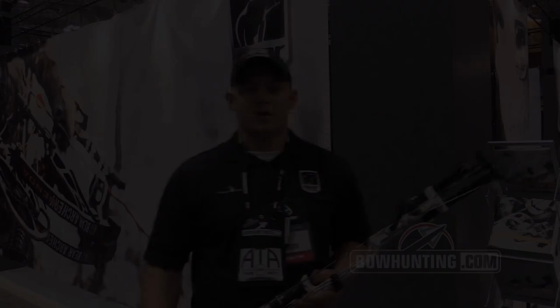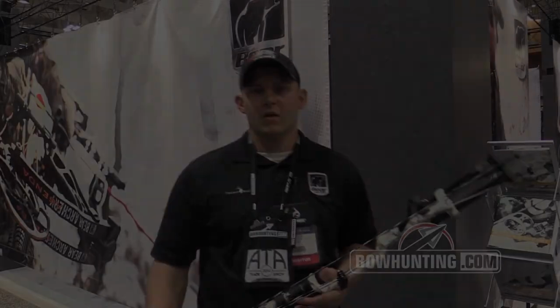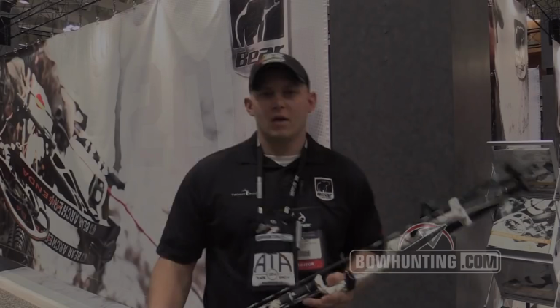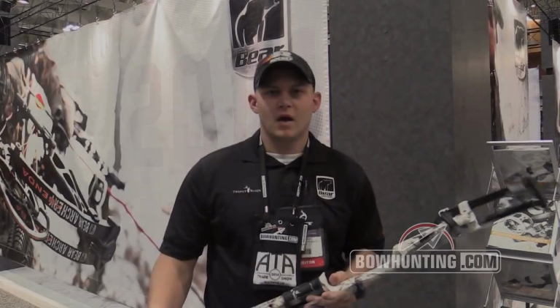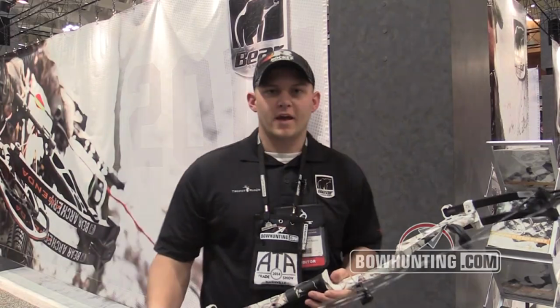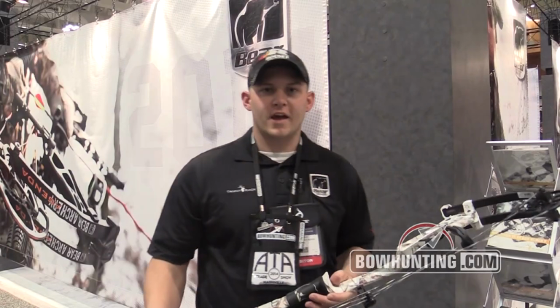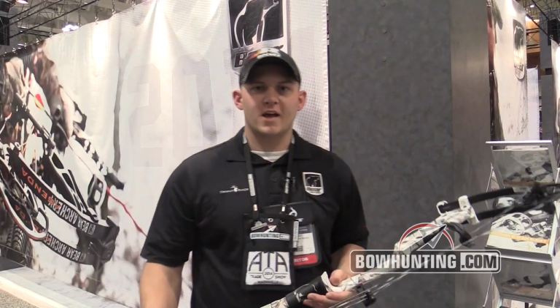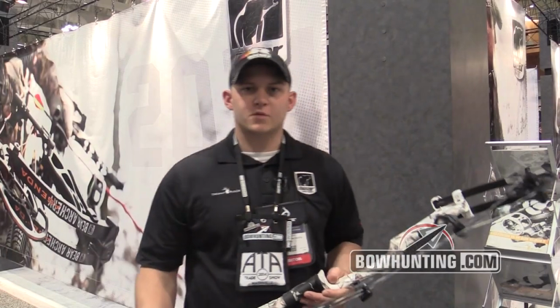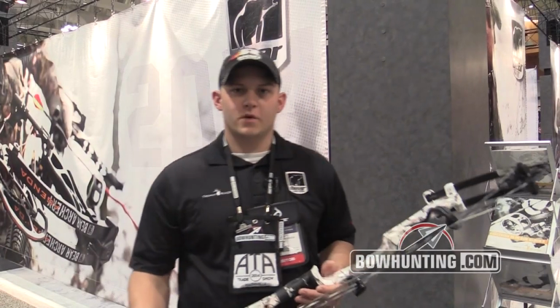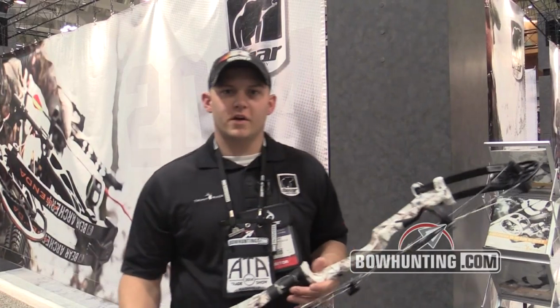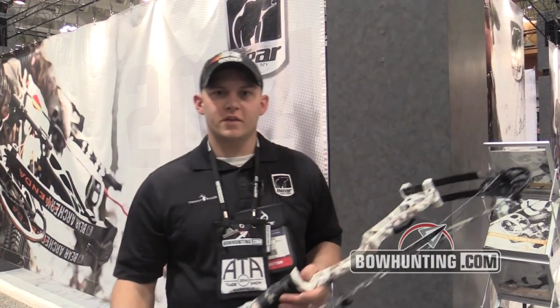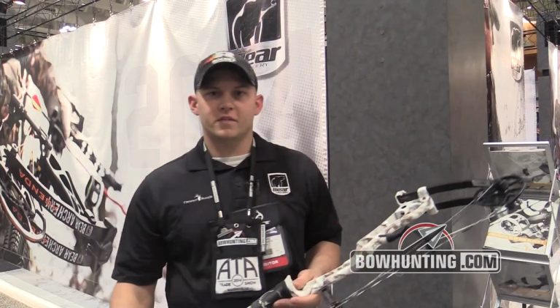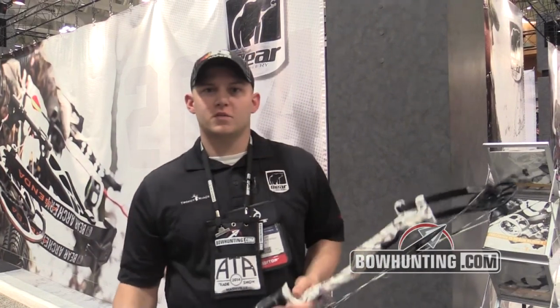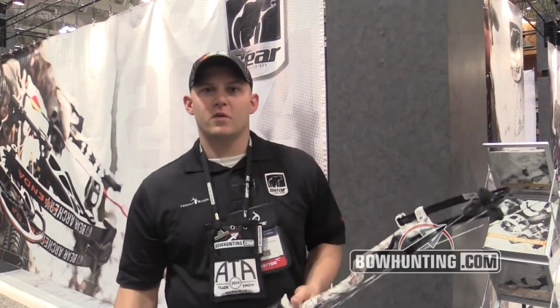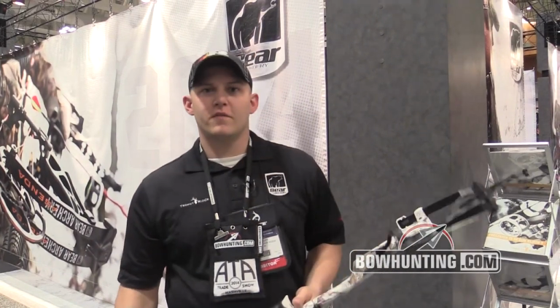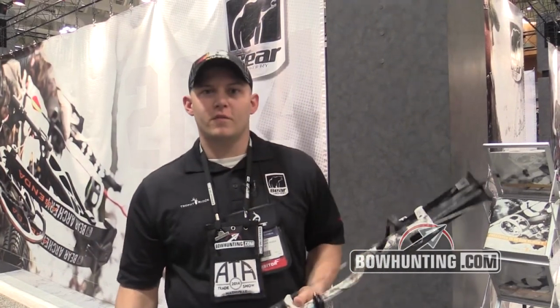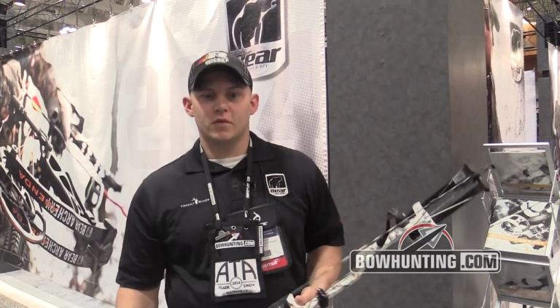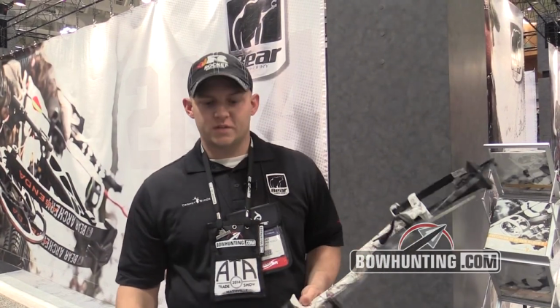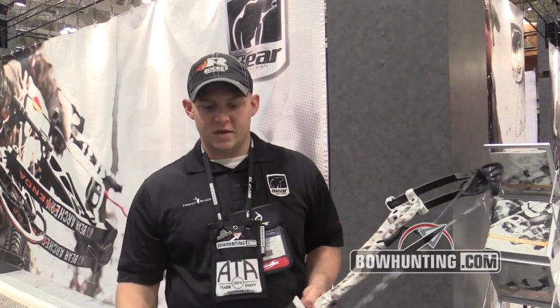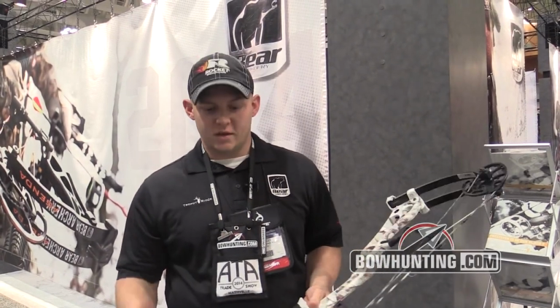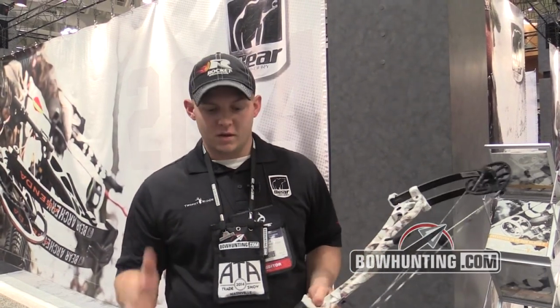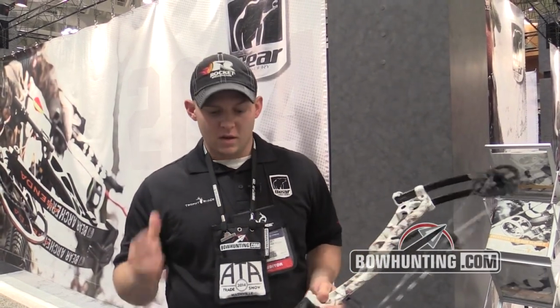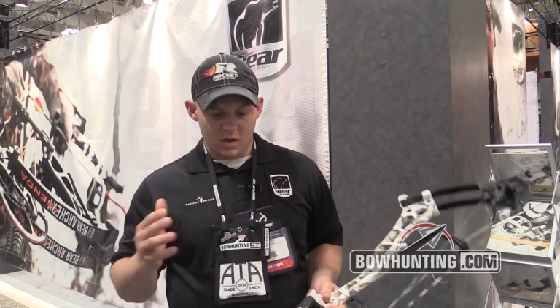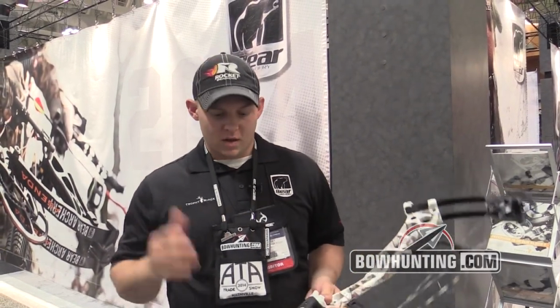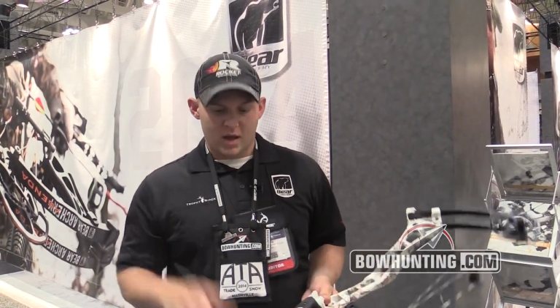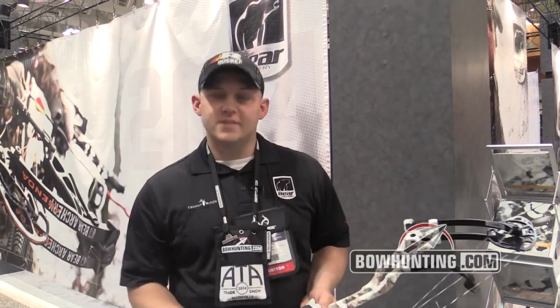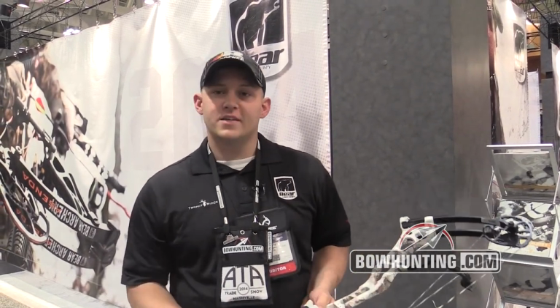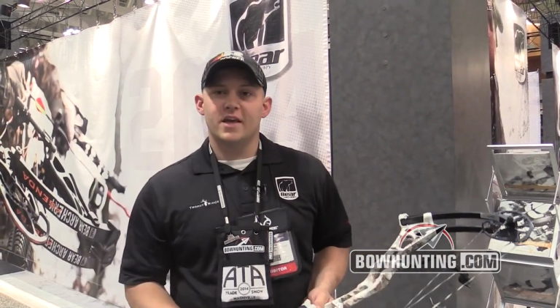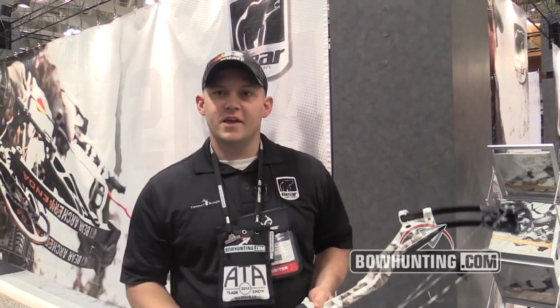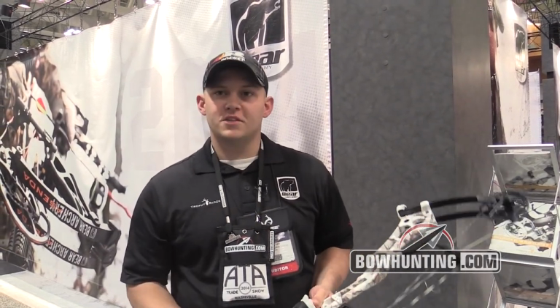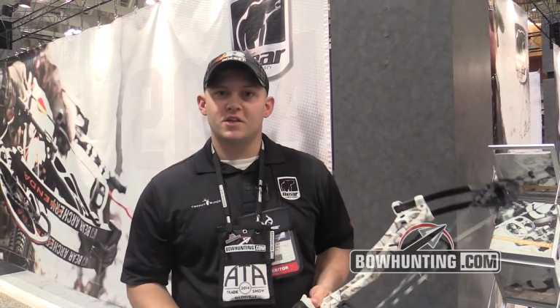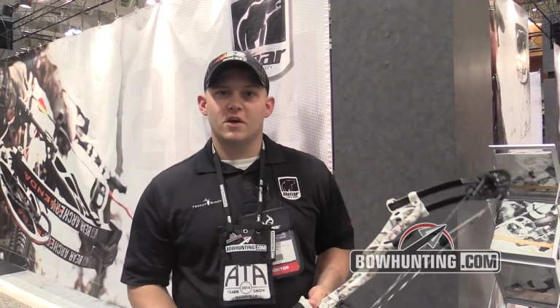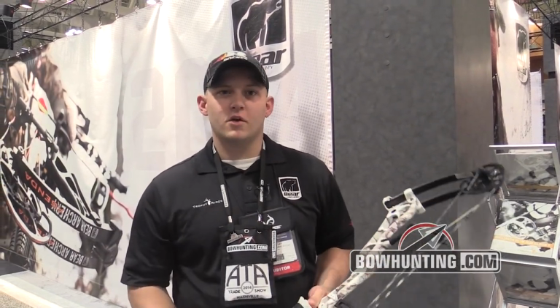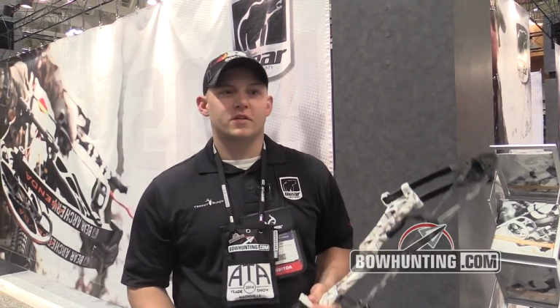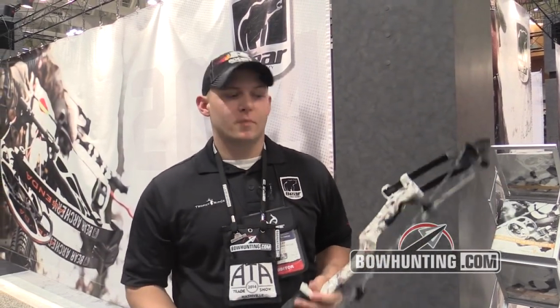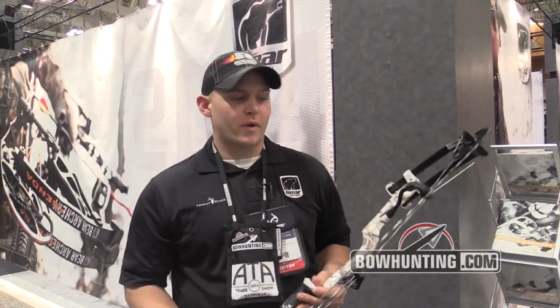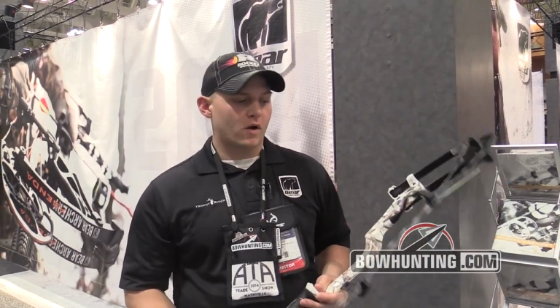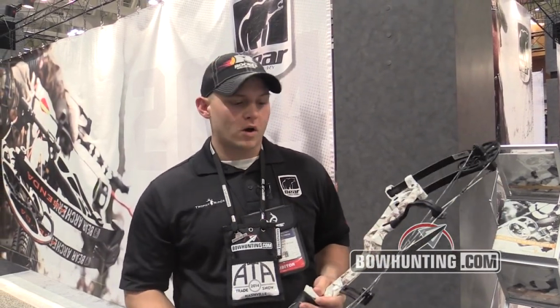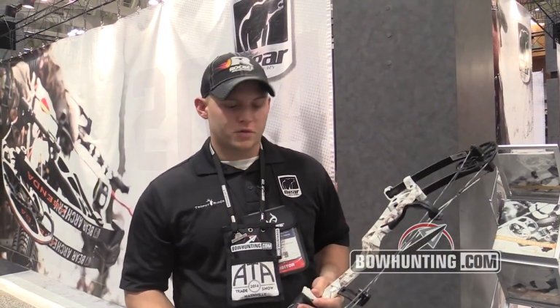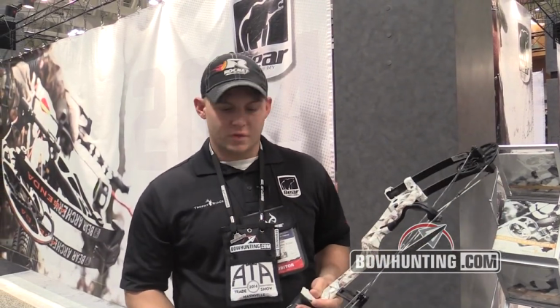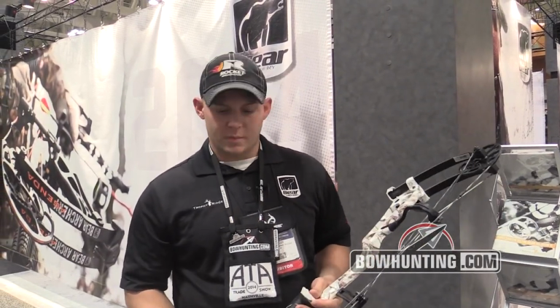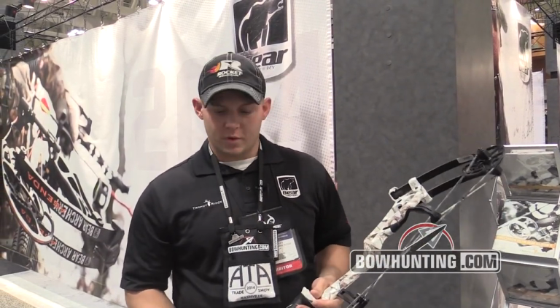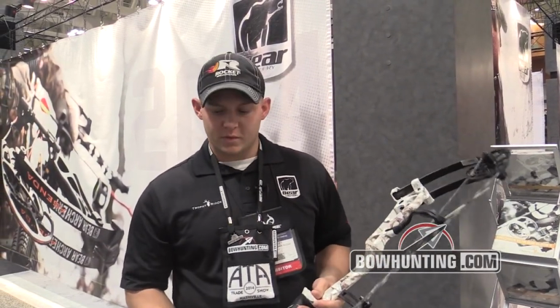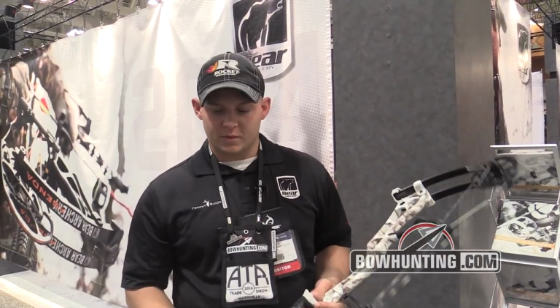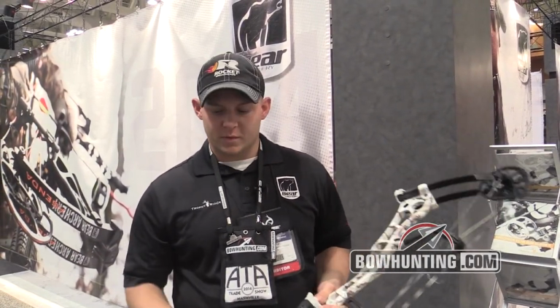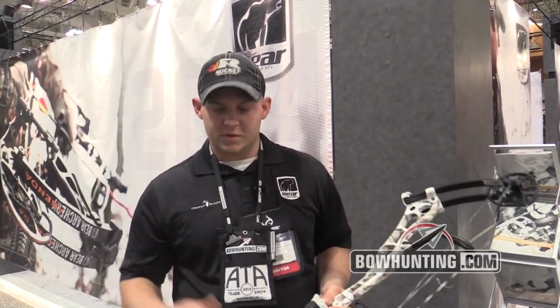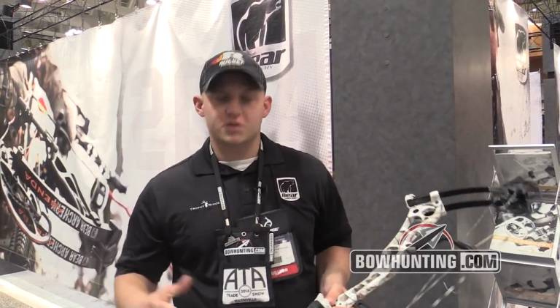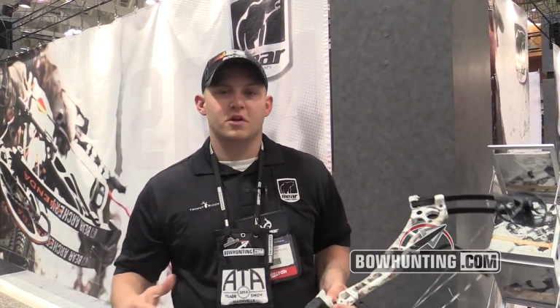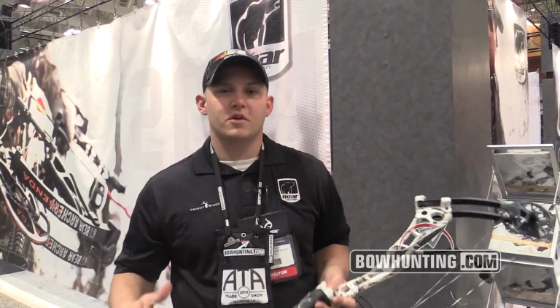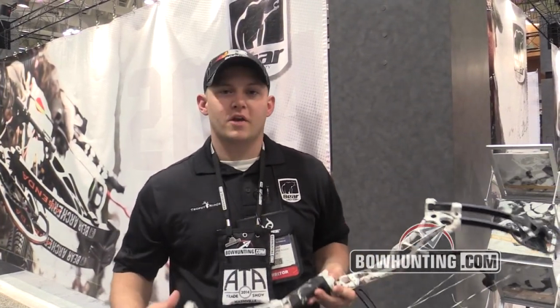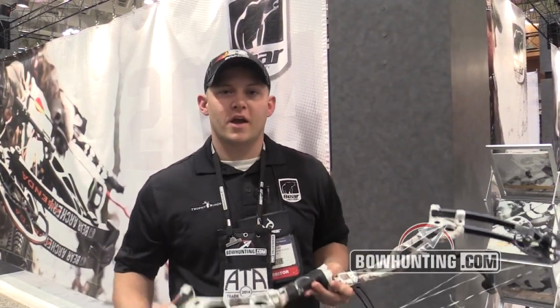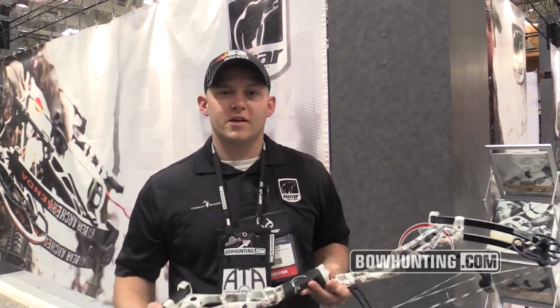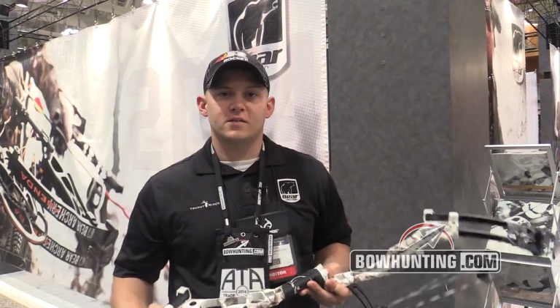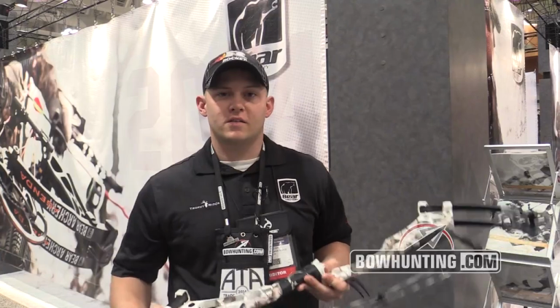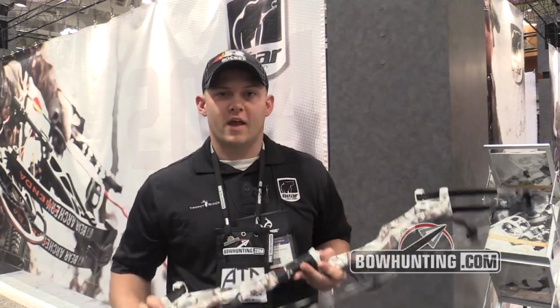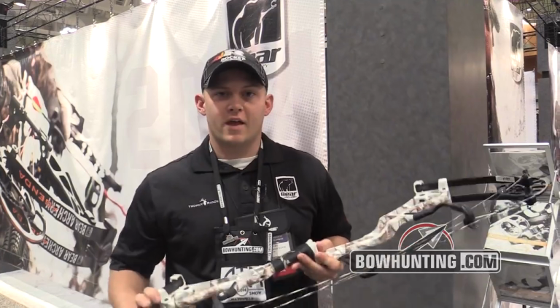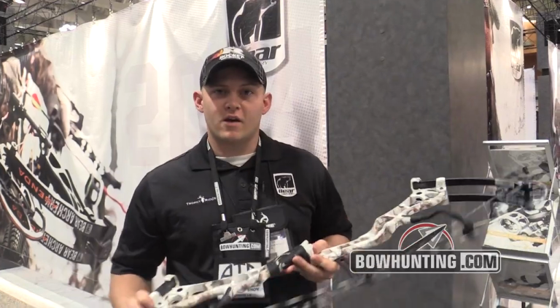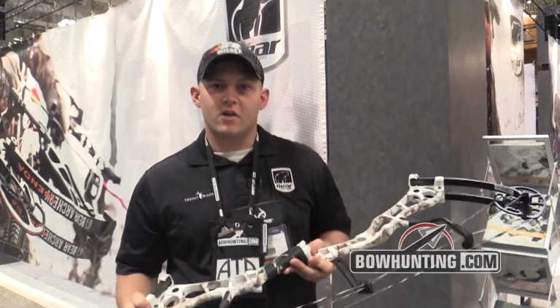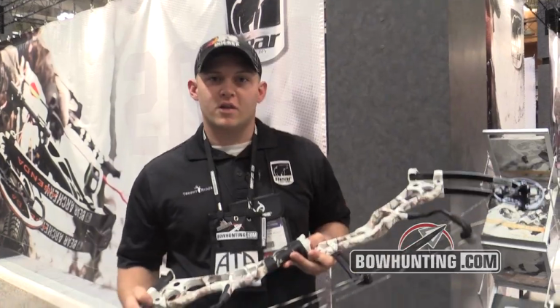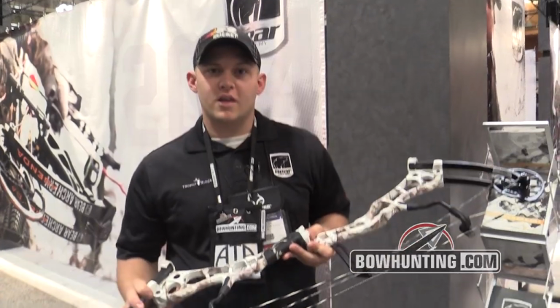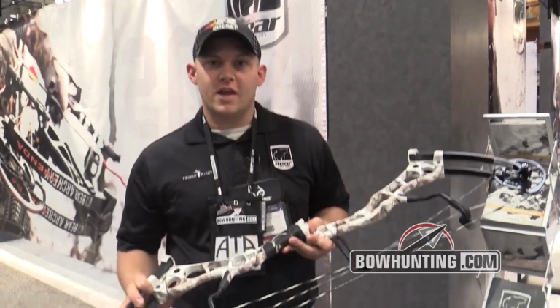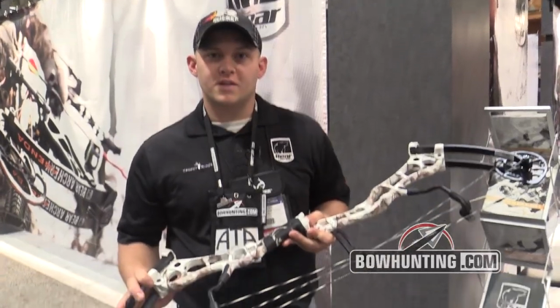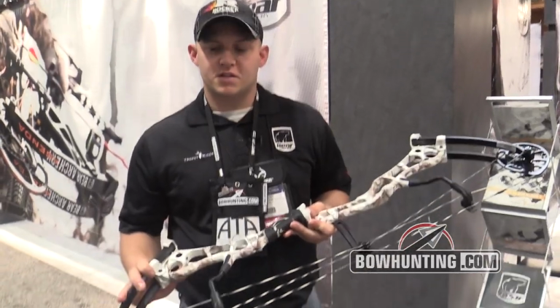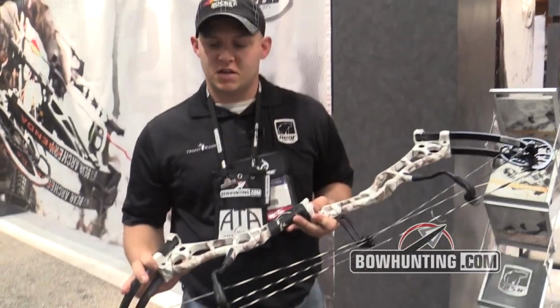Hey guys, we're here at the 2014 ATA show at the Bear Archery booth. I wanted to show you guys the Anarchy HC.